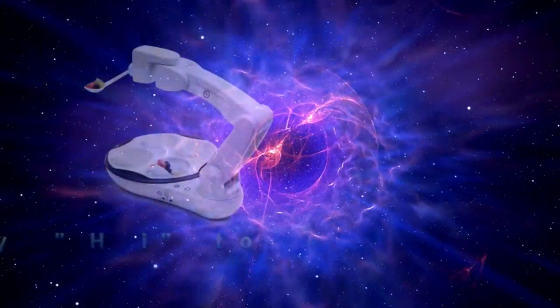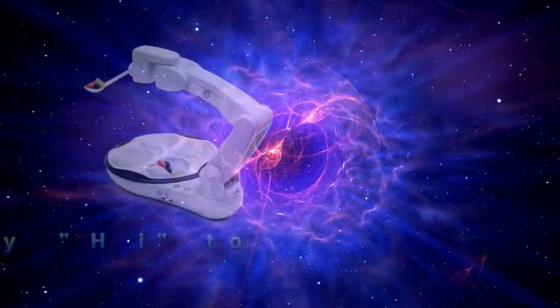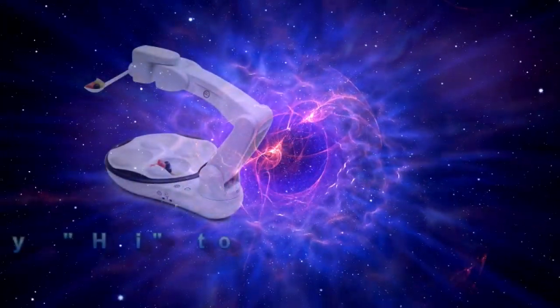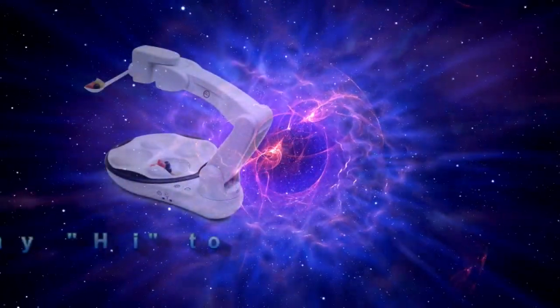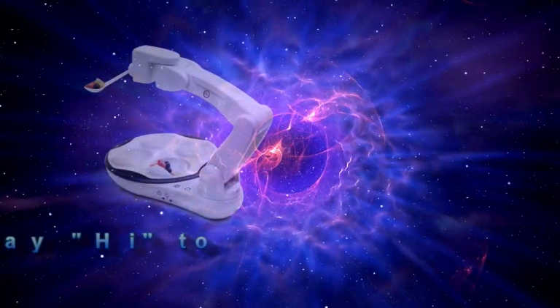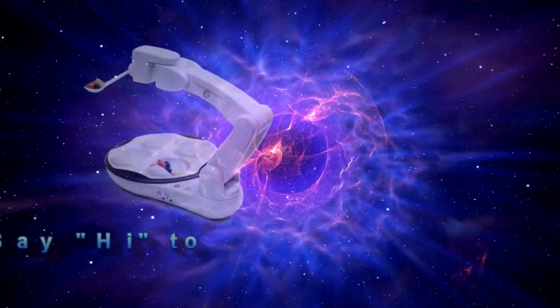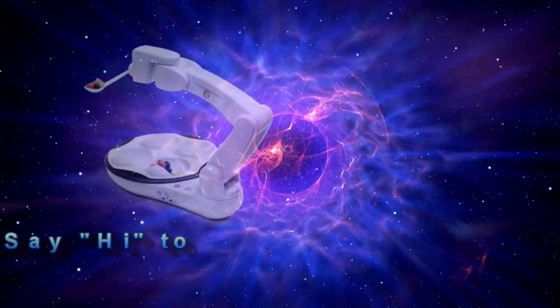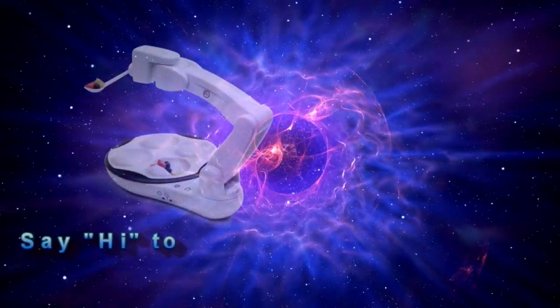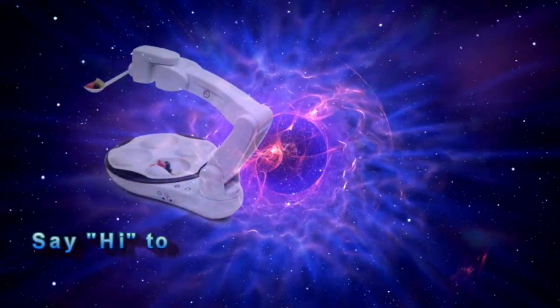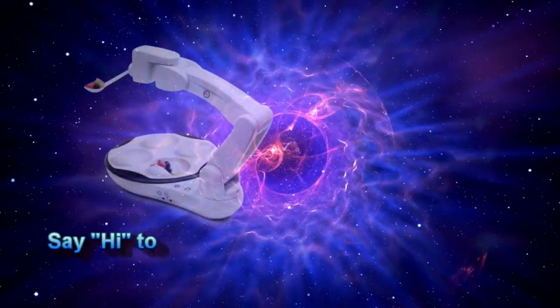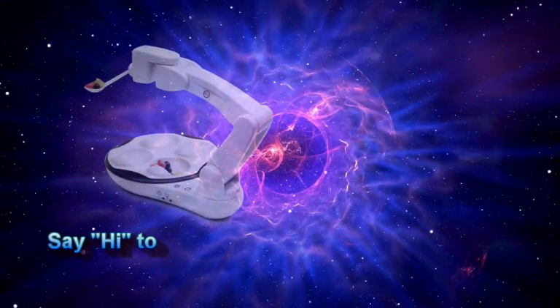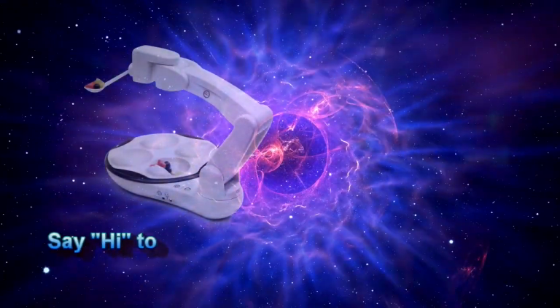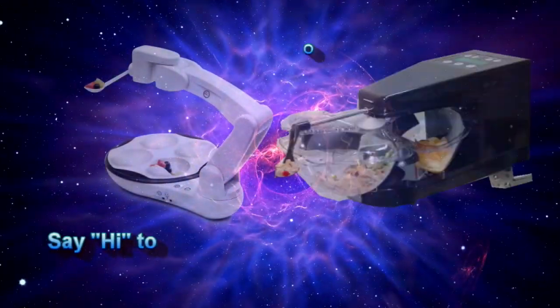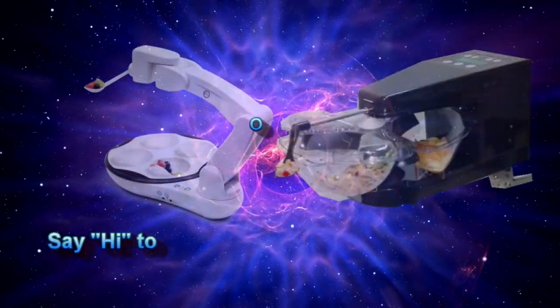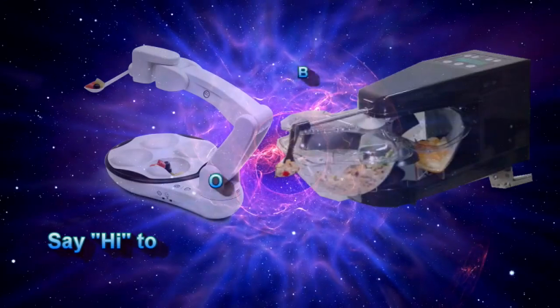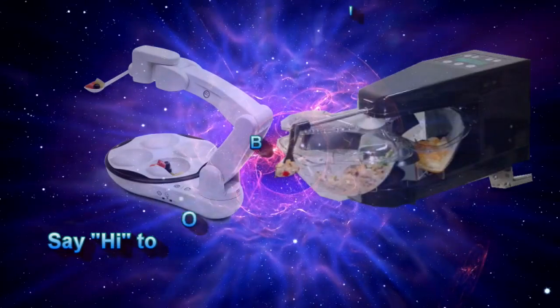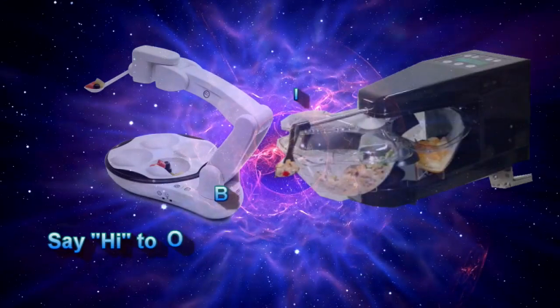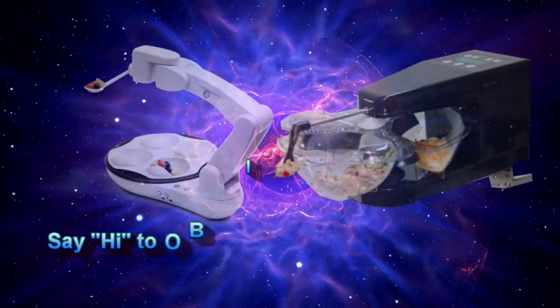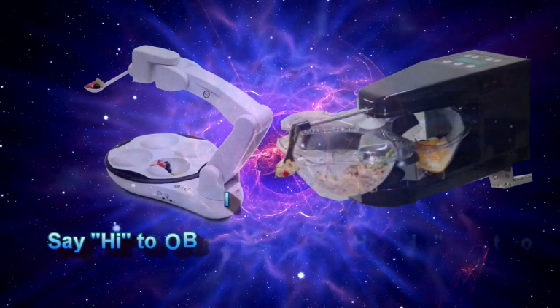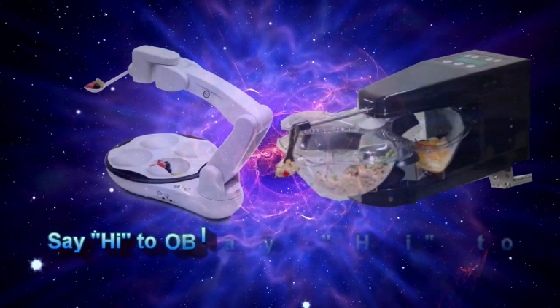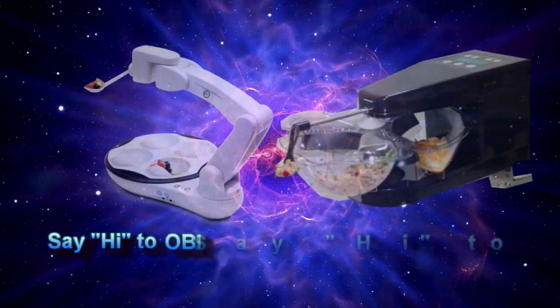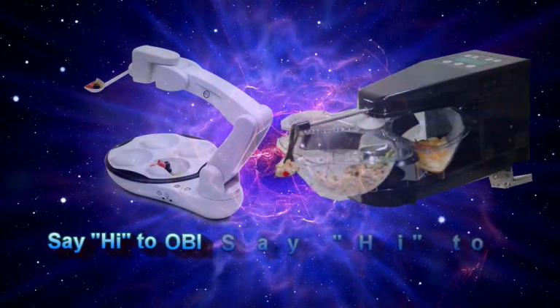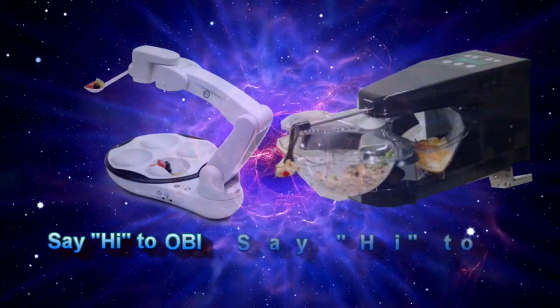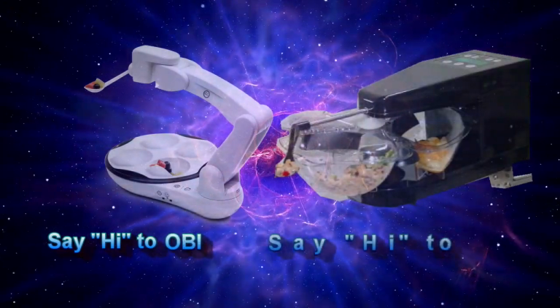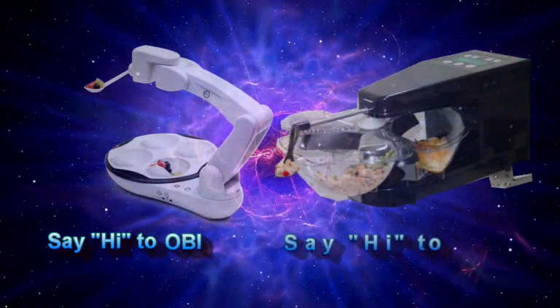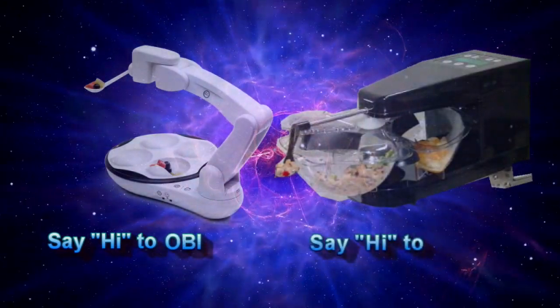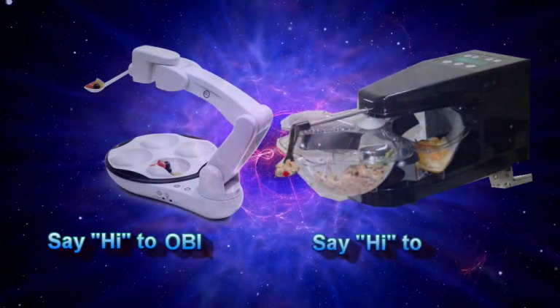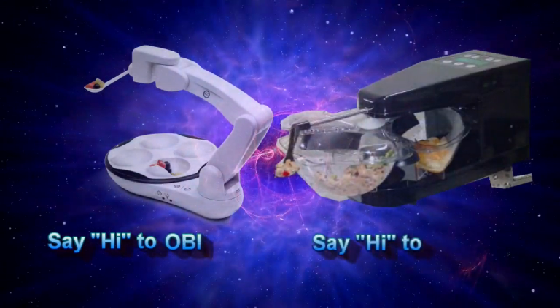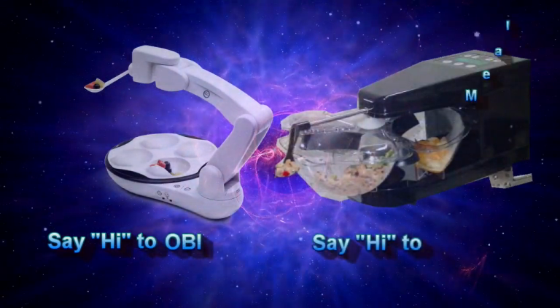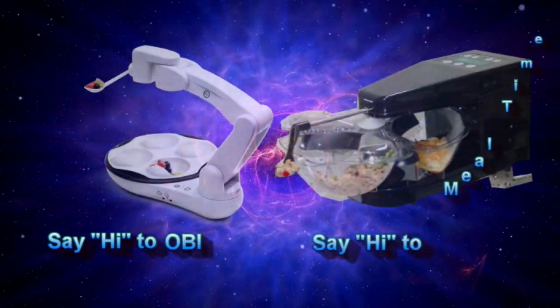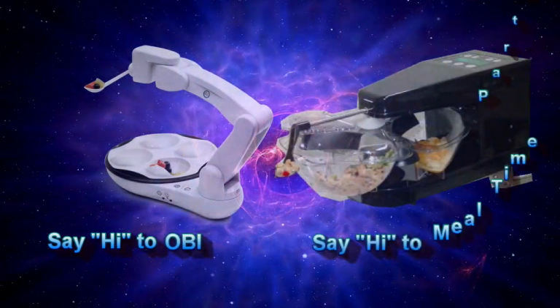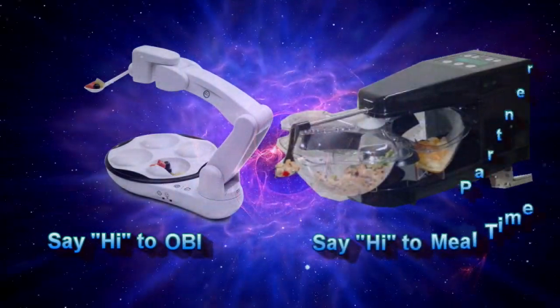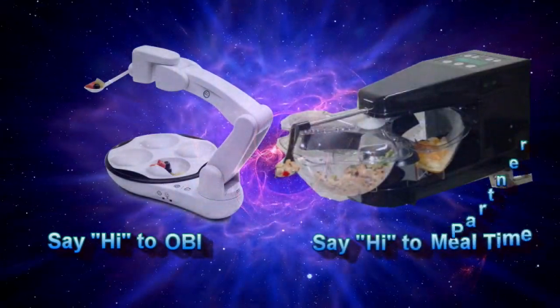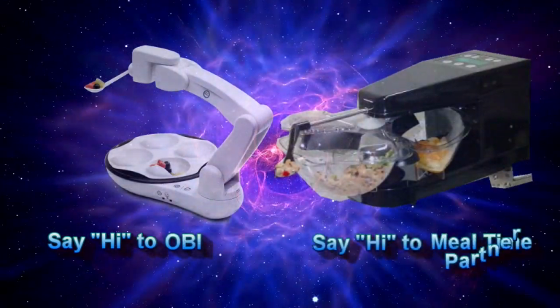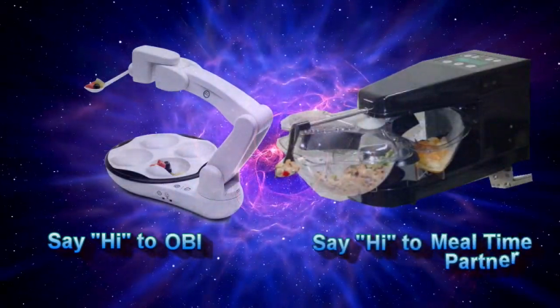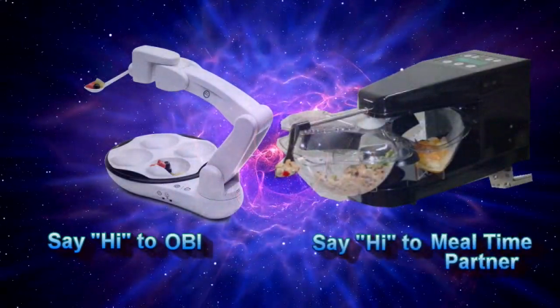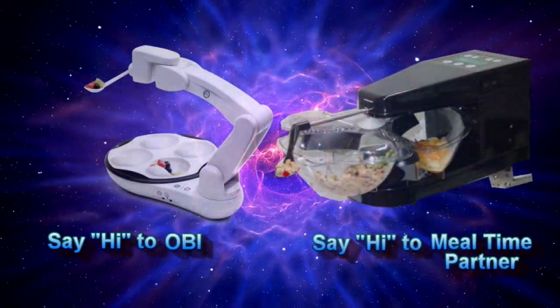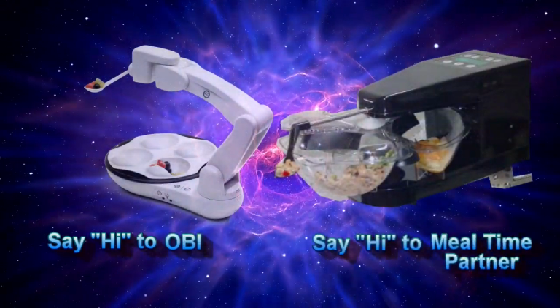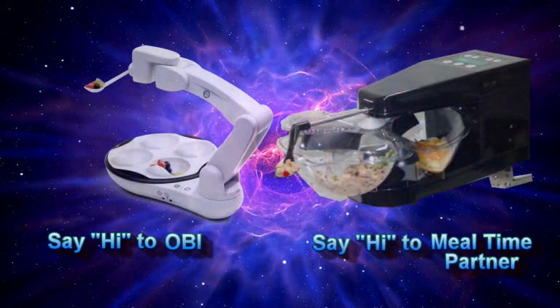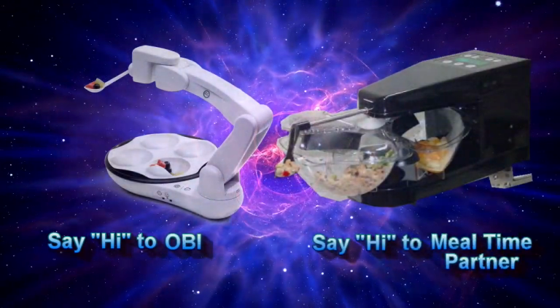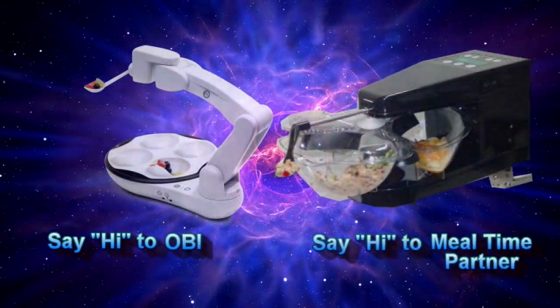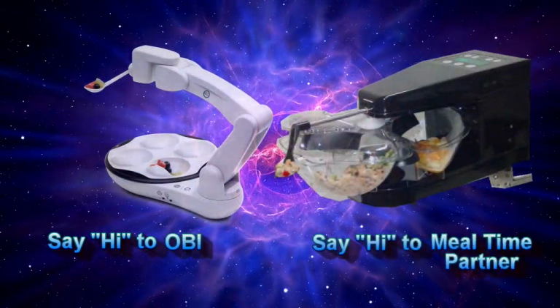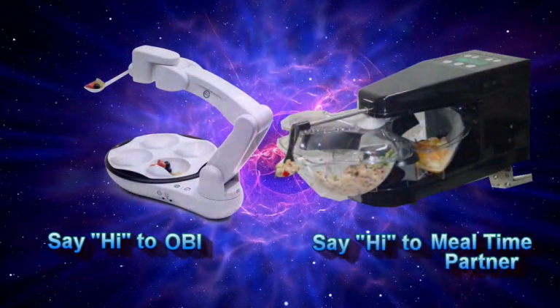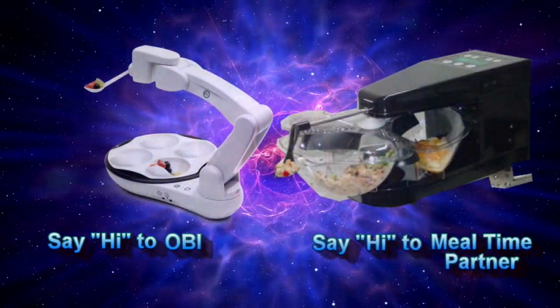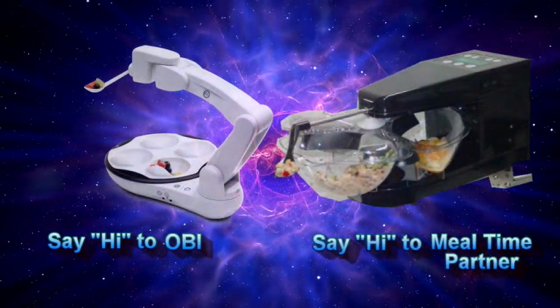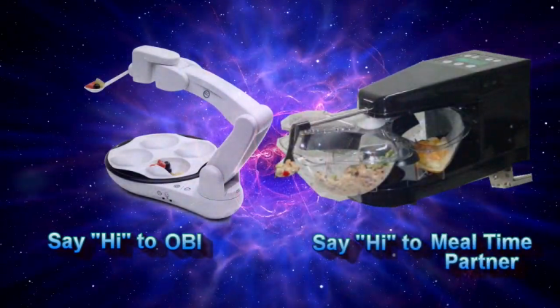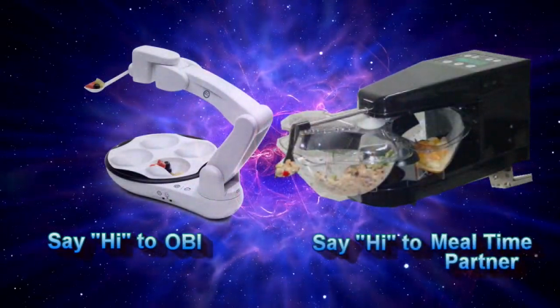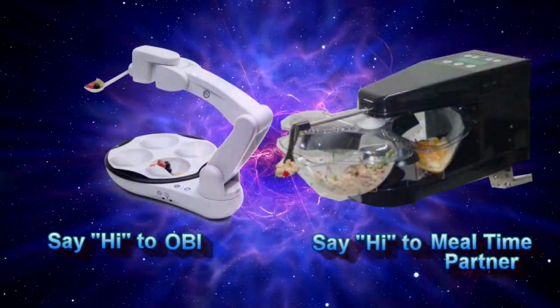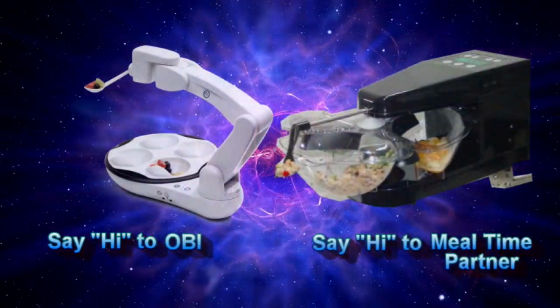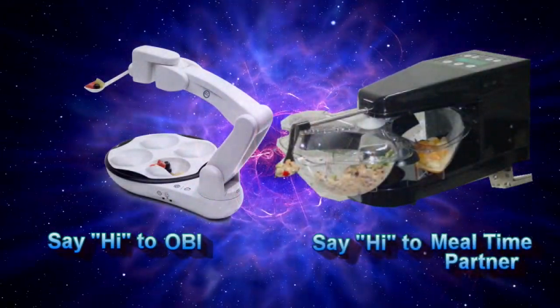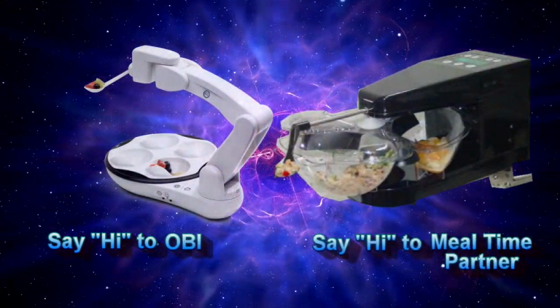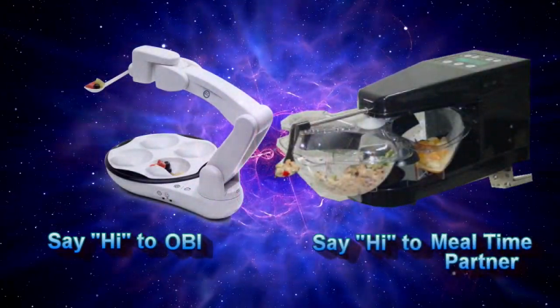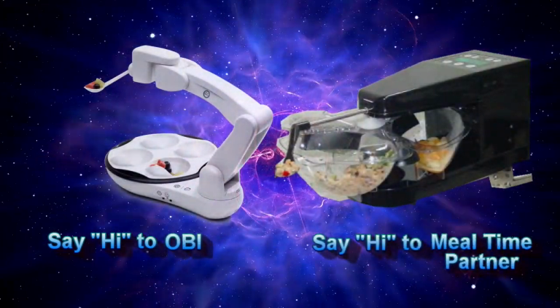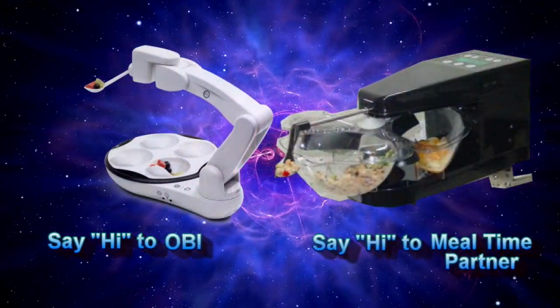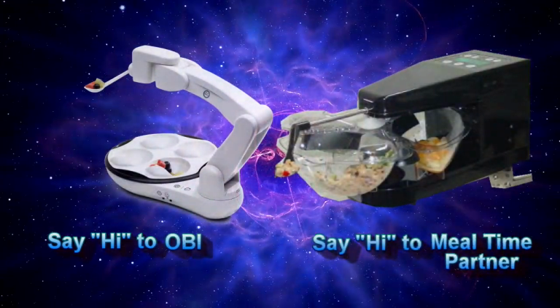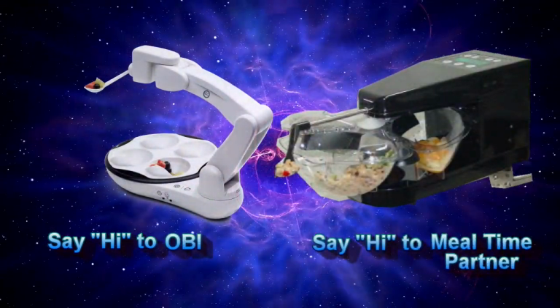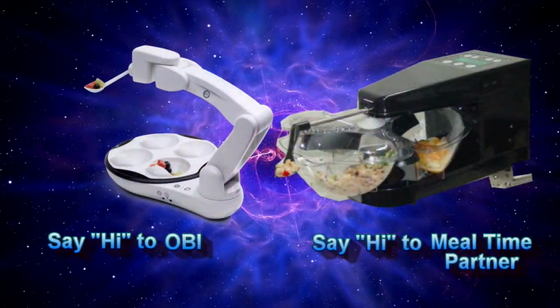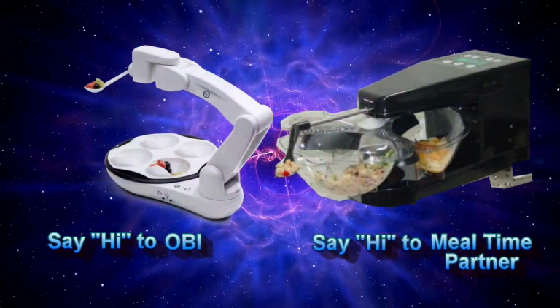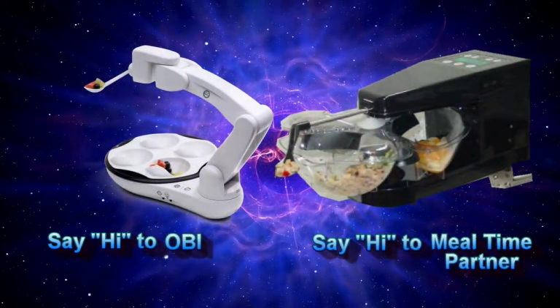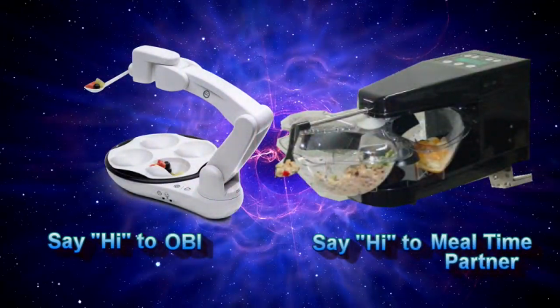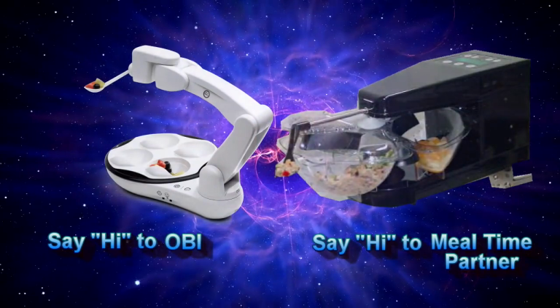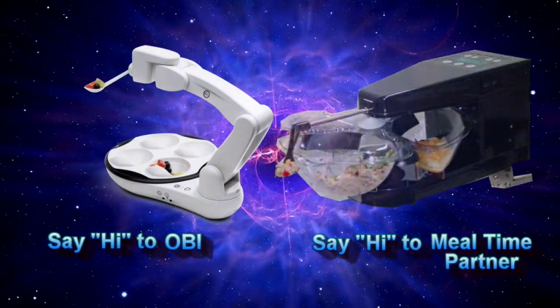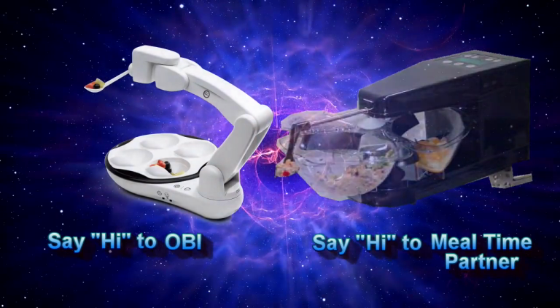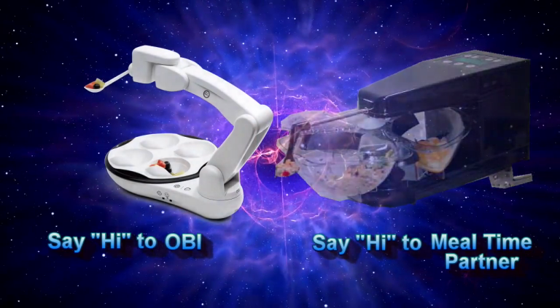So, what's my next plan? Stay tuned for a review of two feeders that I'm using during a three-week no-cost trial.